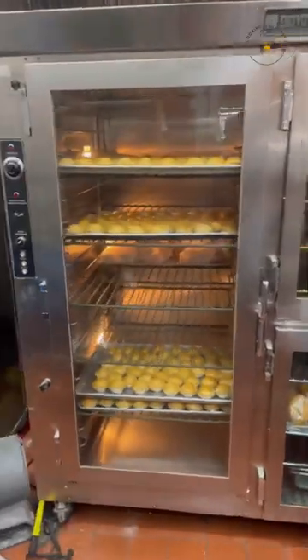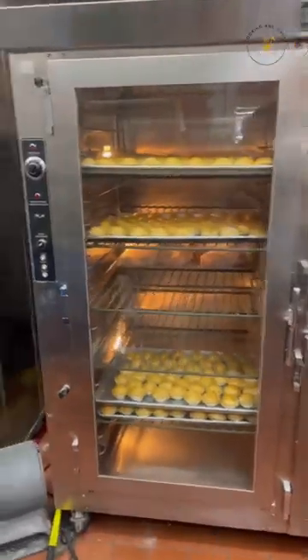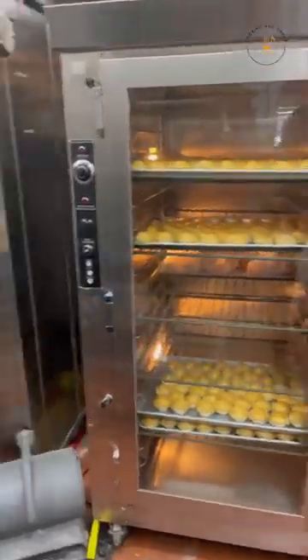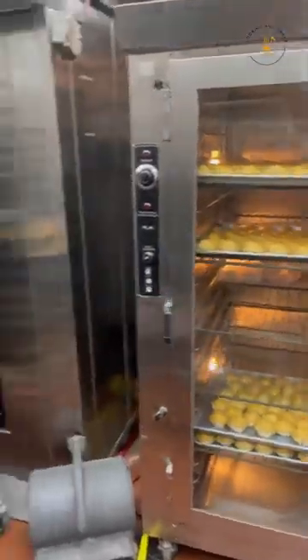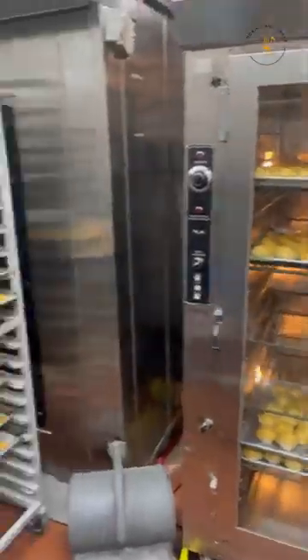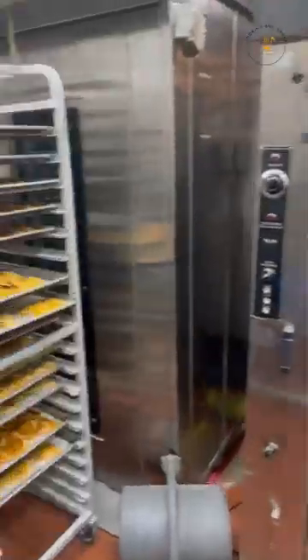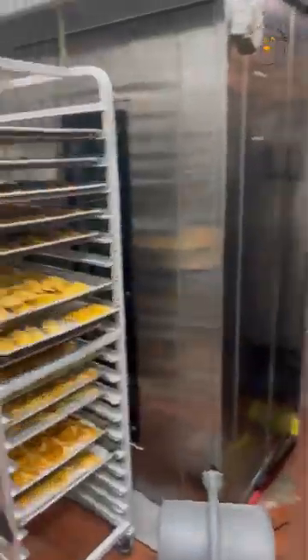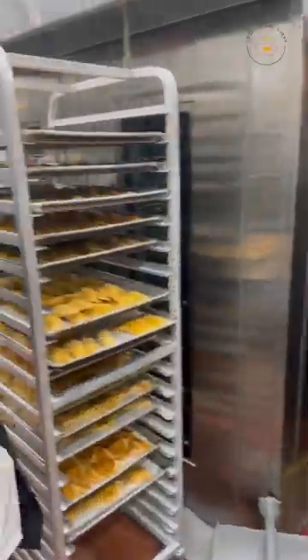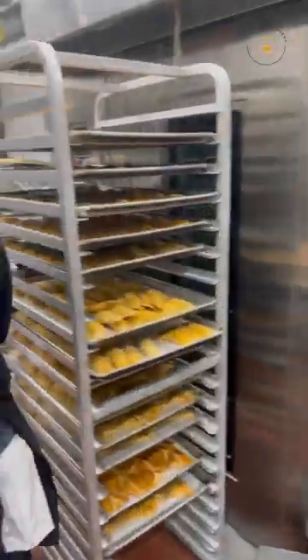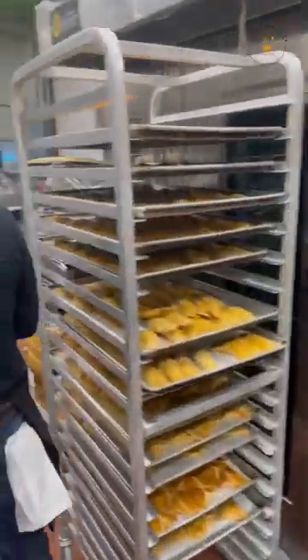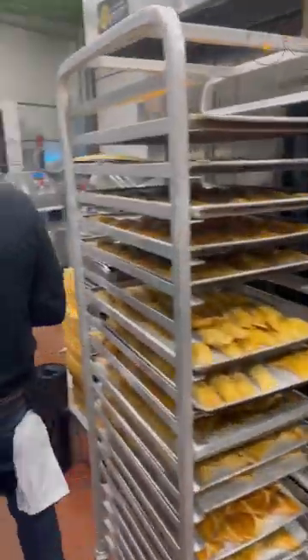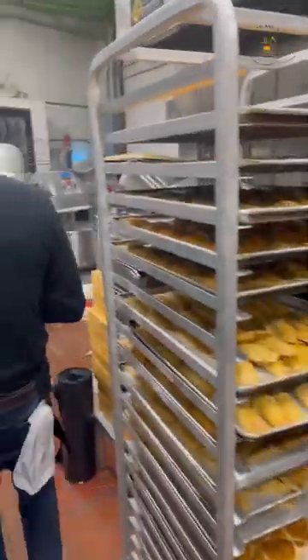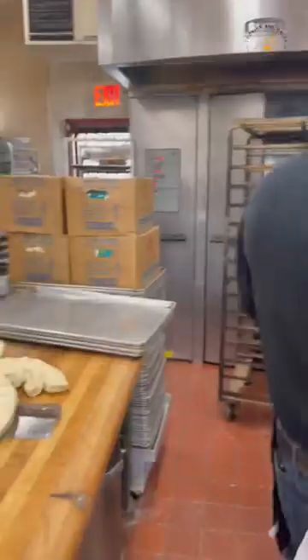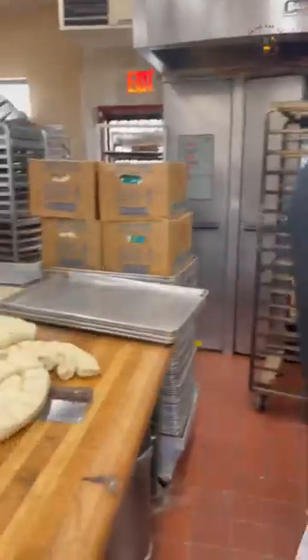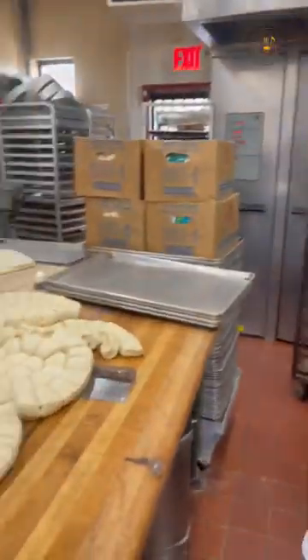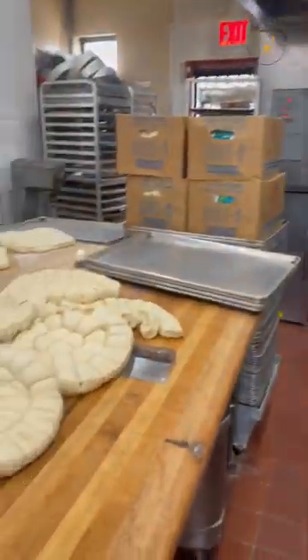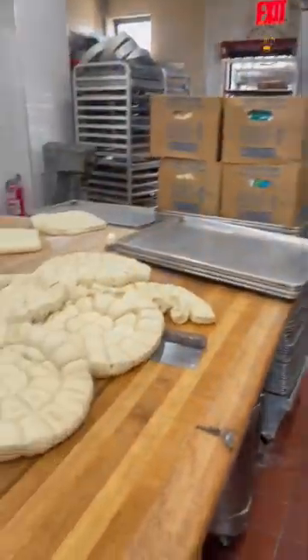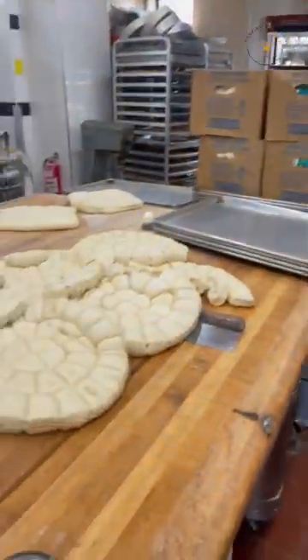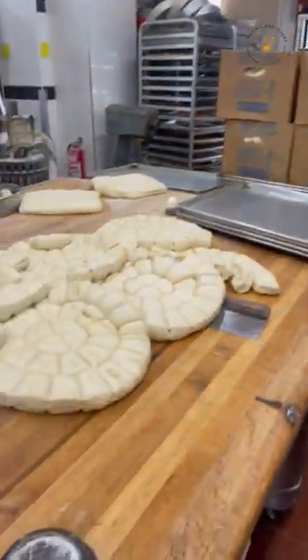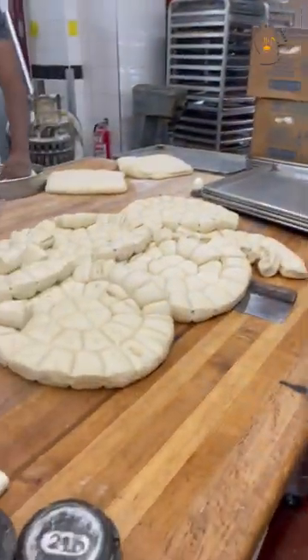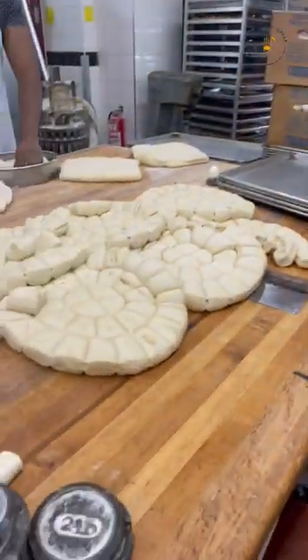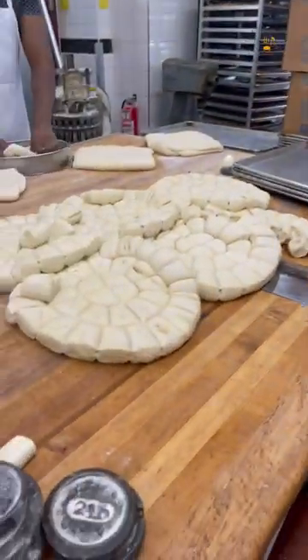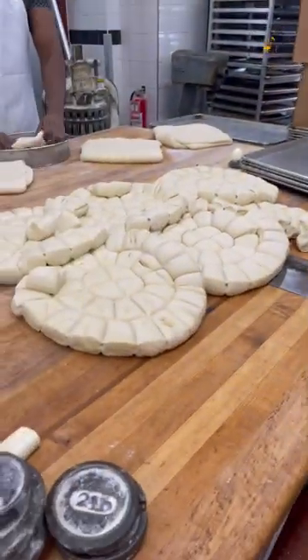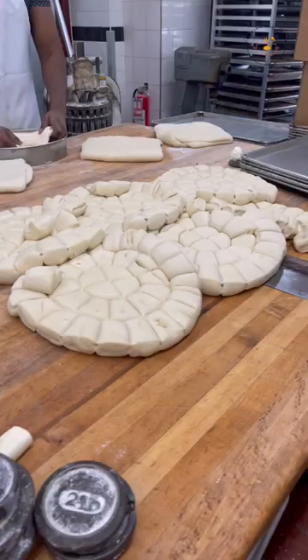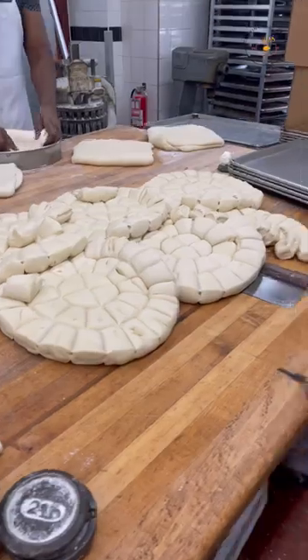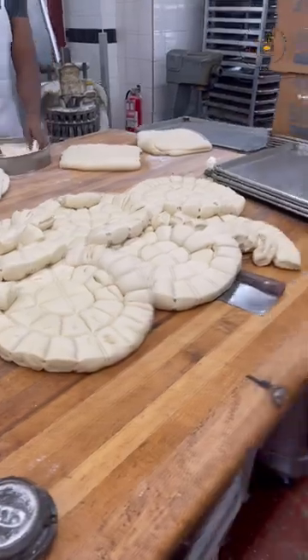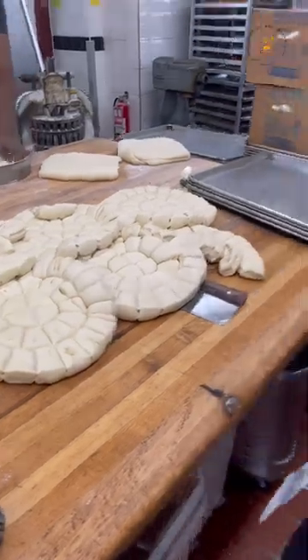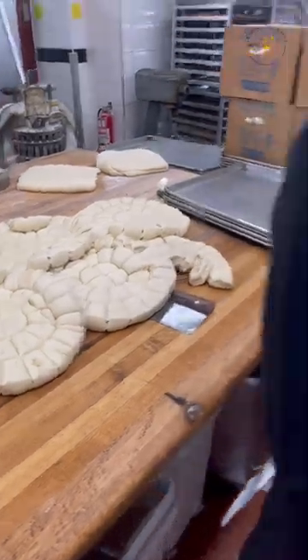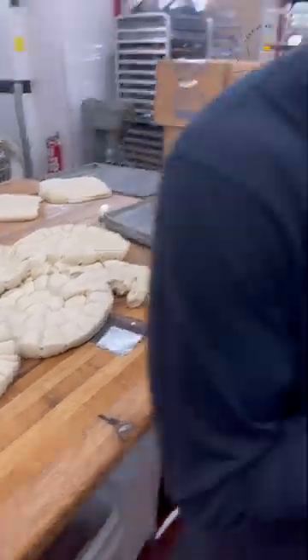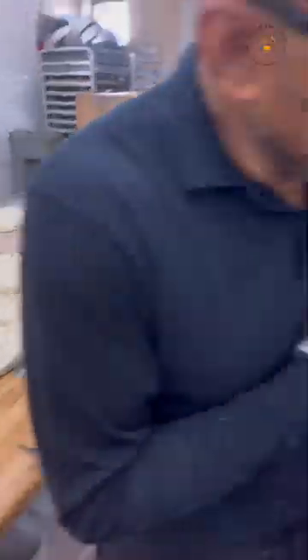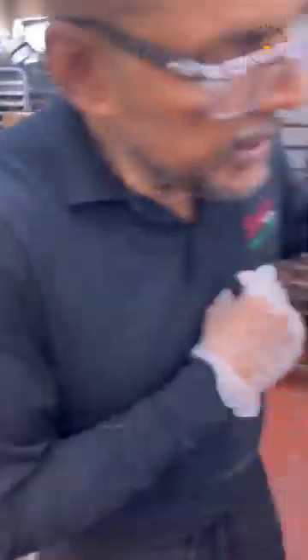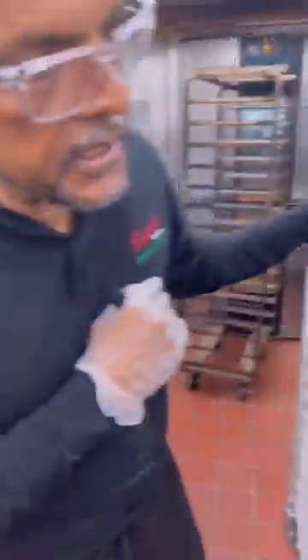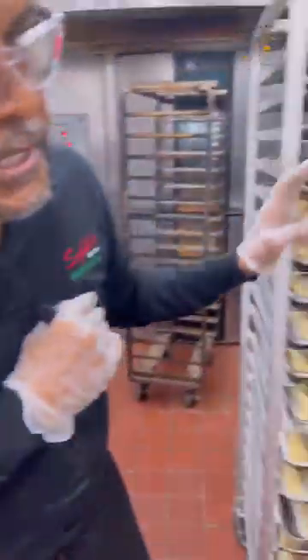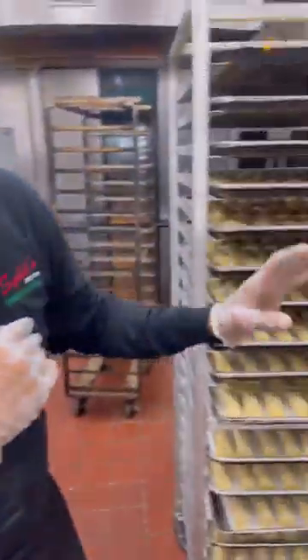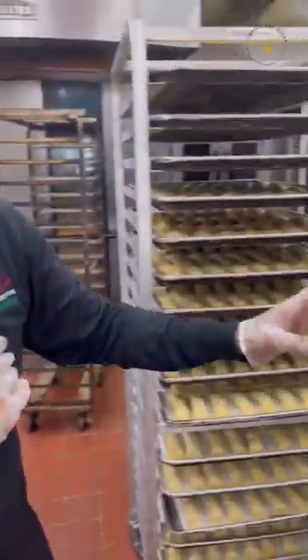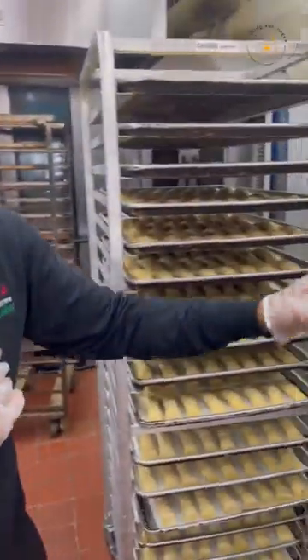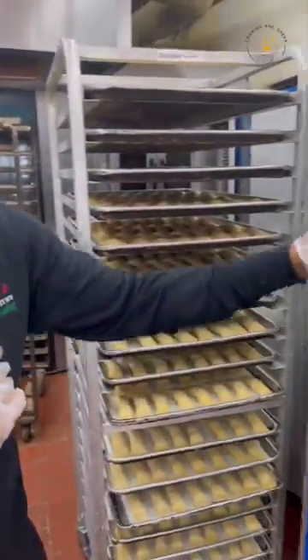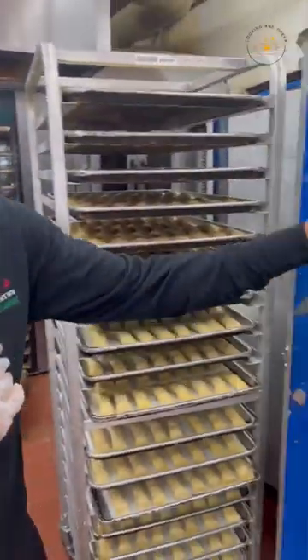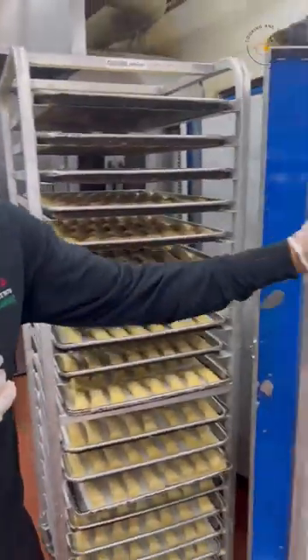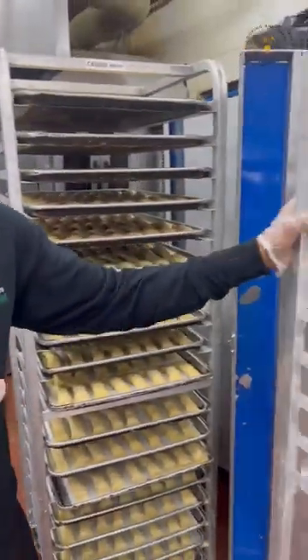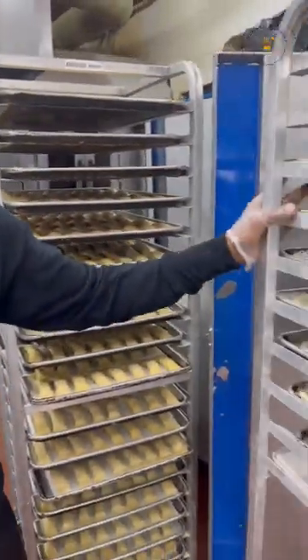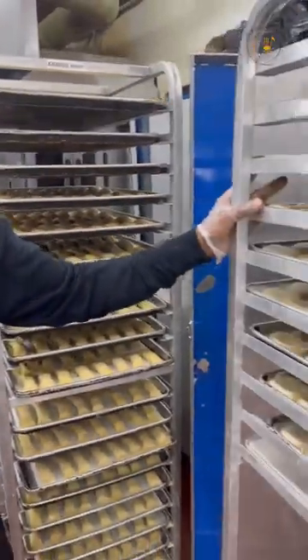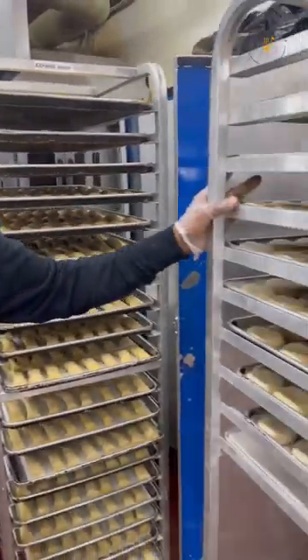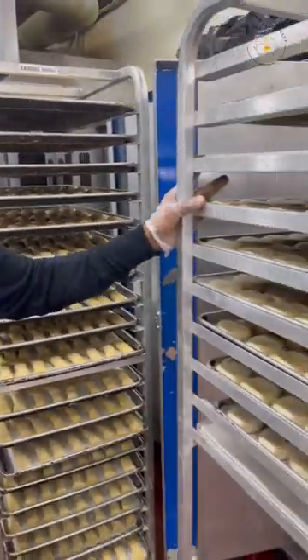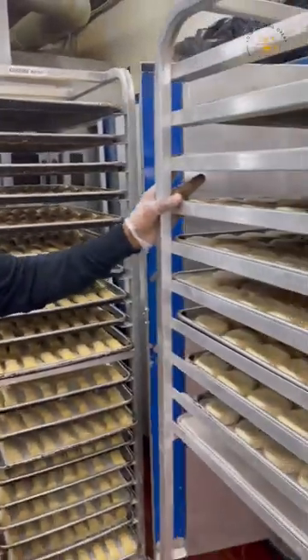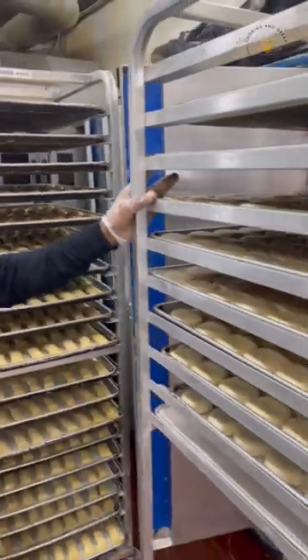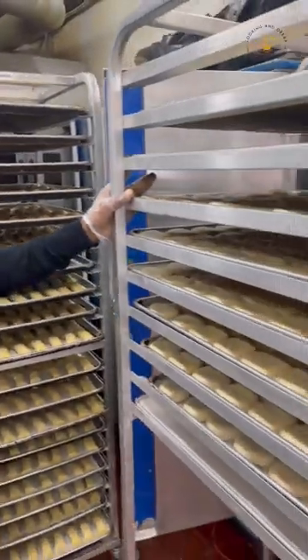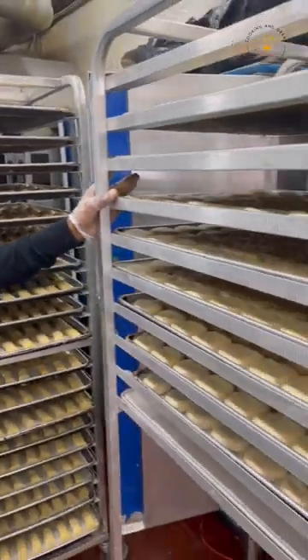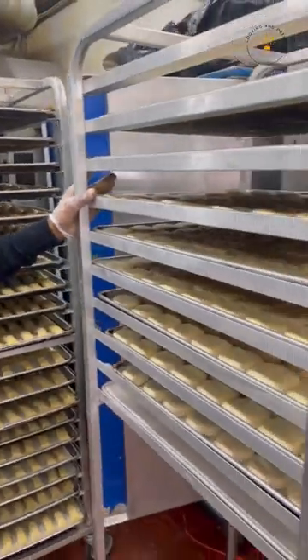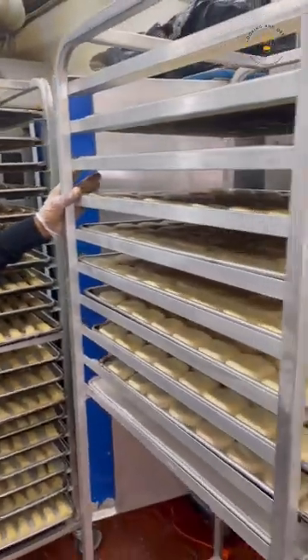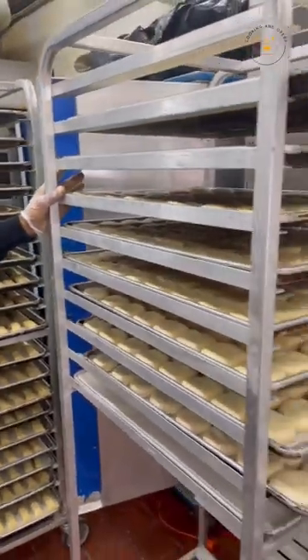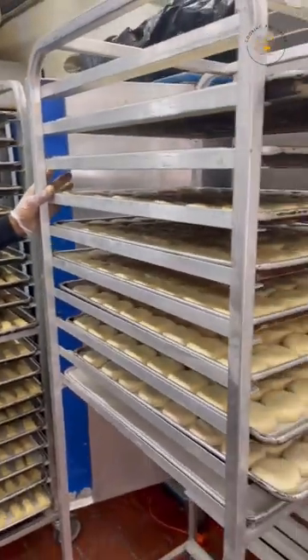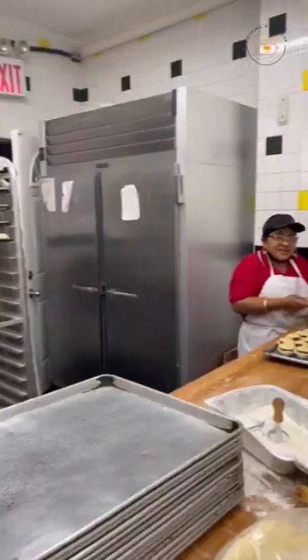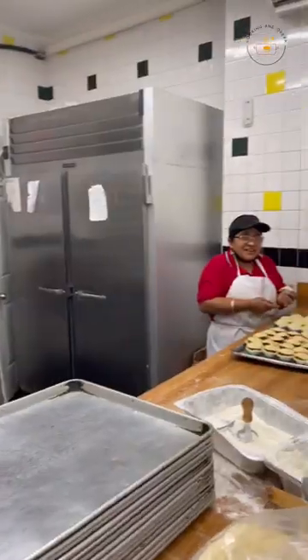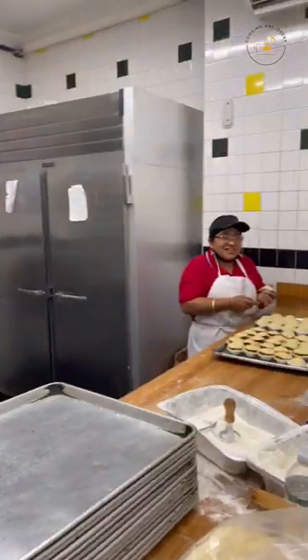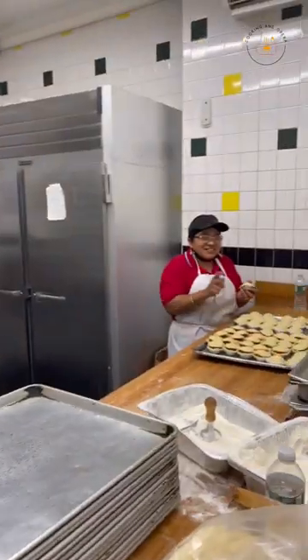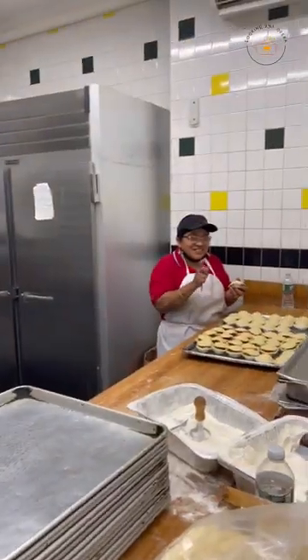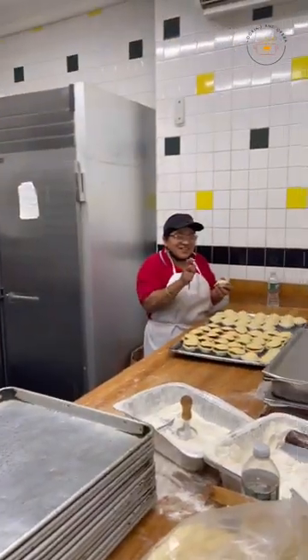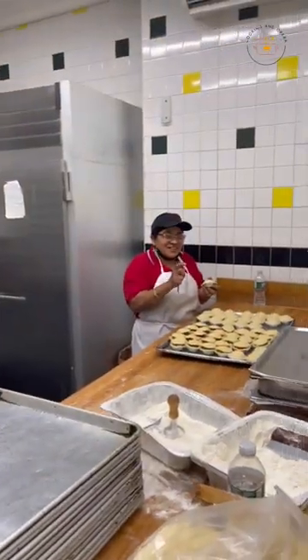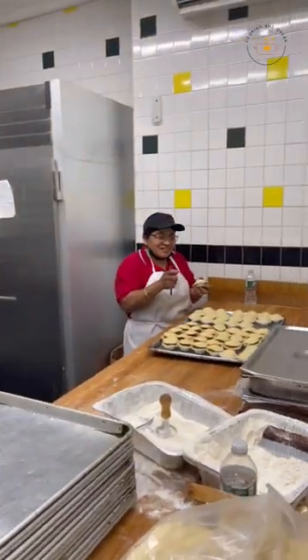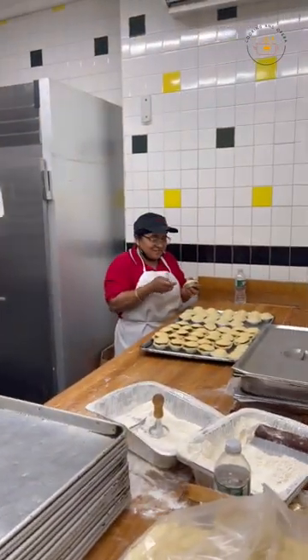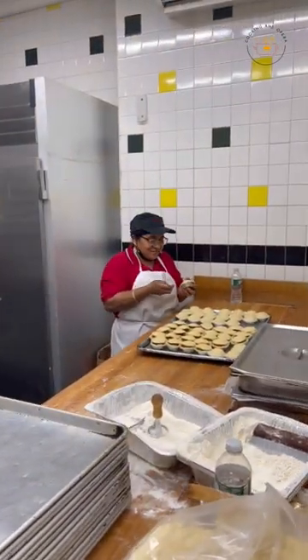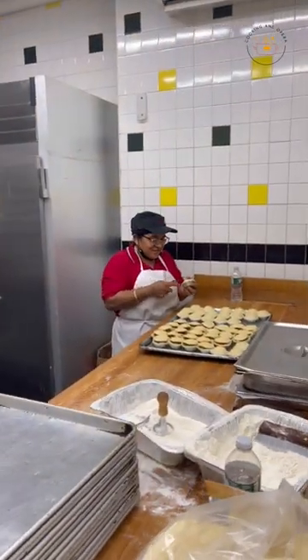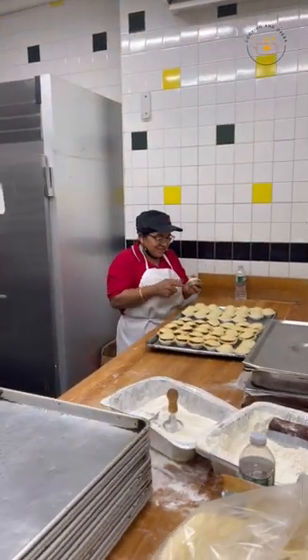What I really like about Sibyl's is that it's a family business and it's been around since 1976 — talk about family legacy.